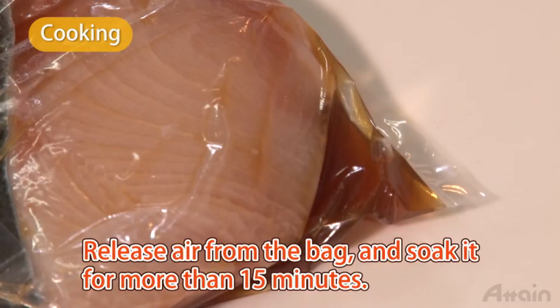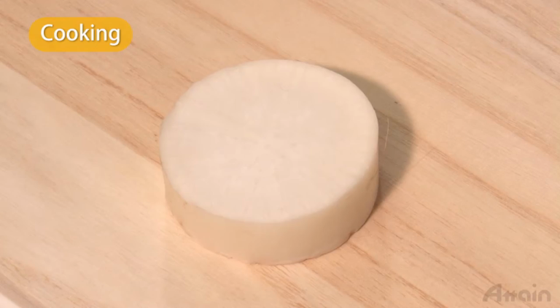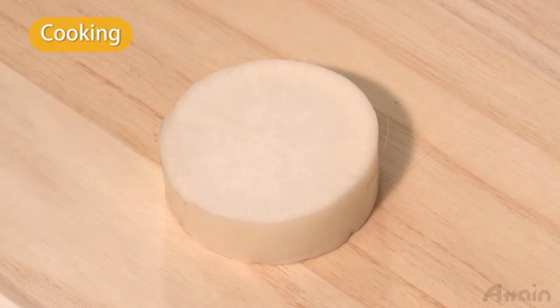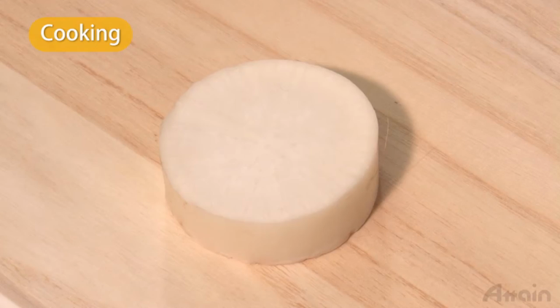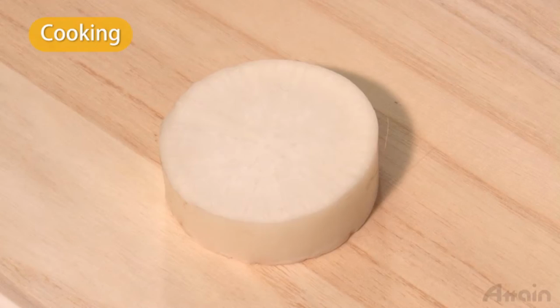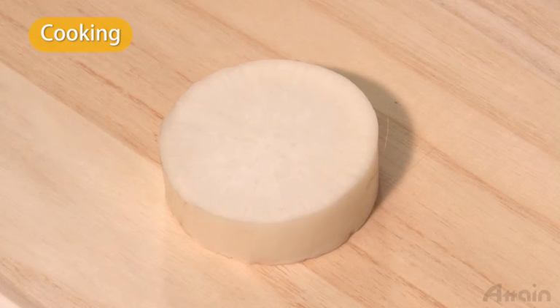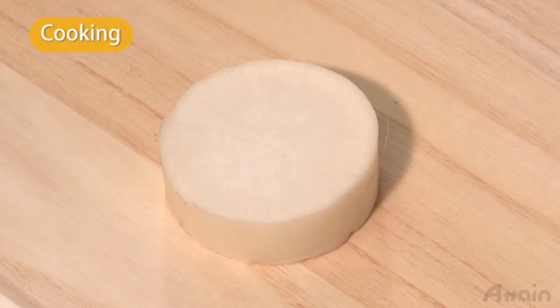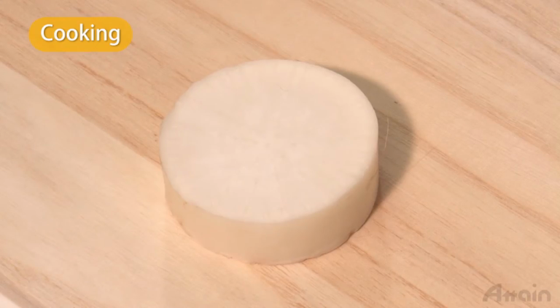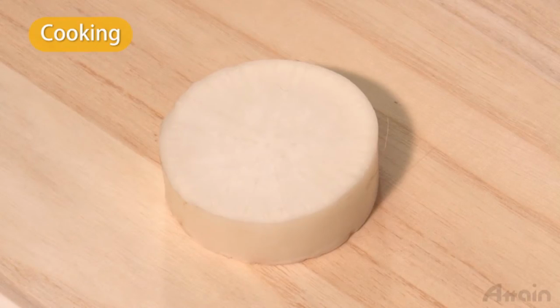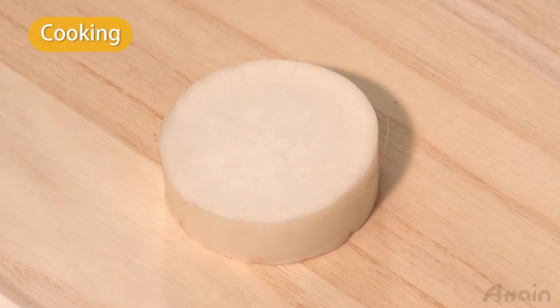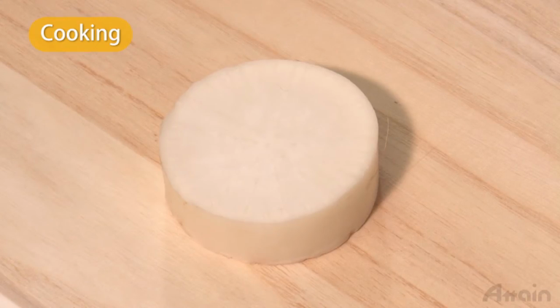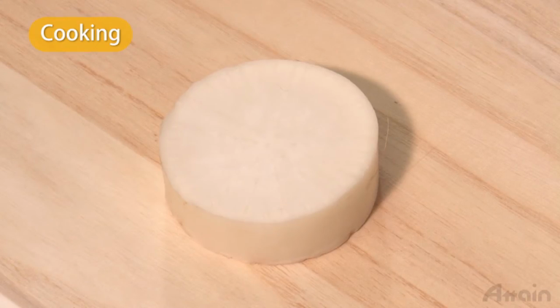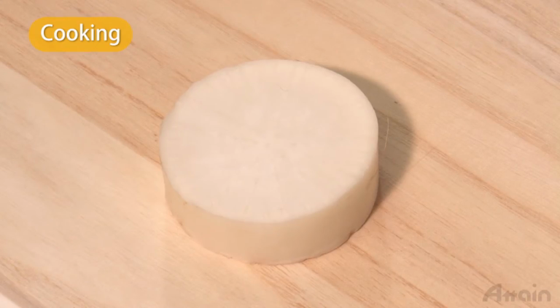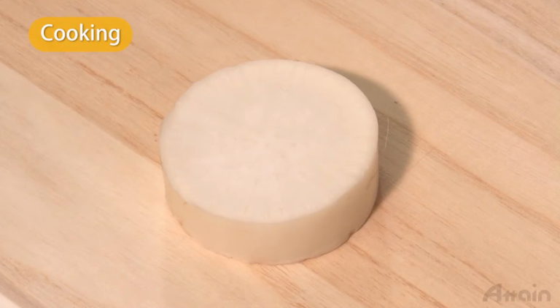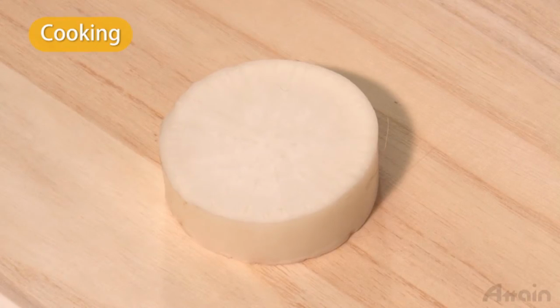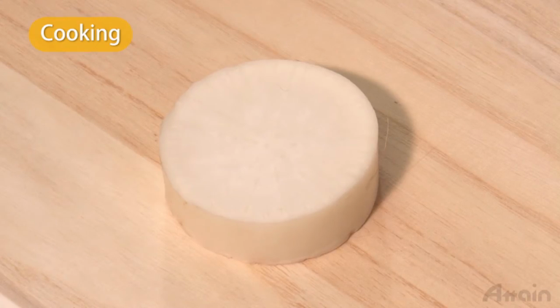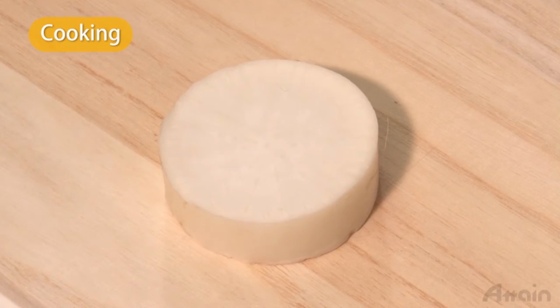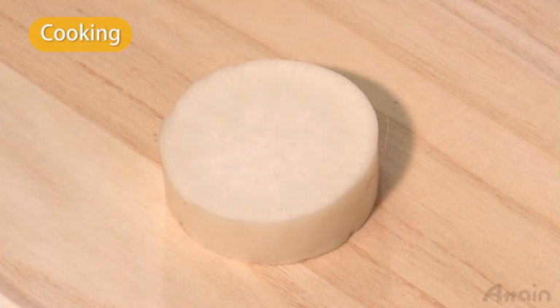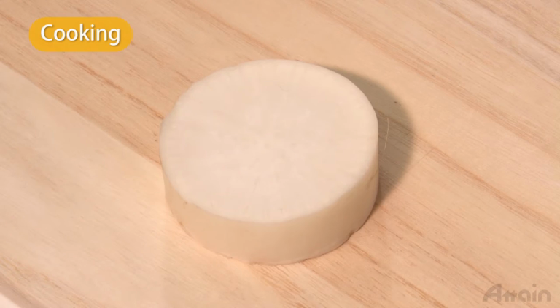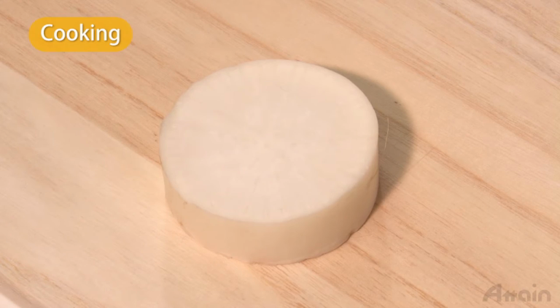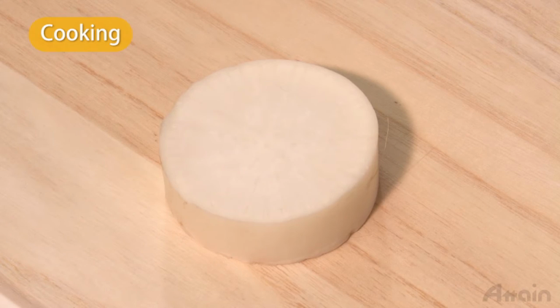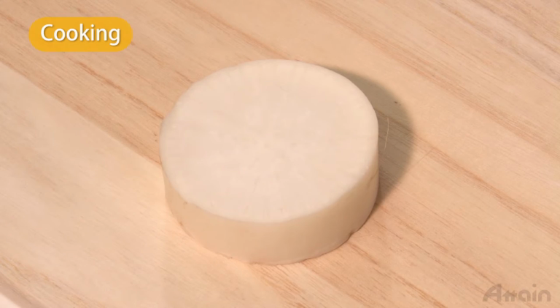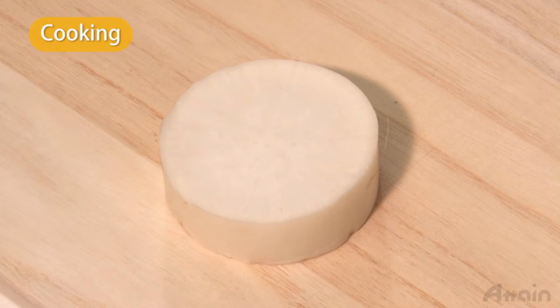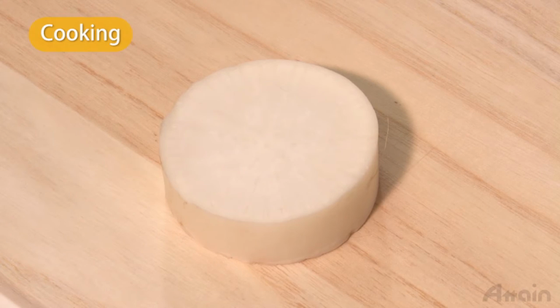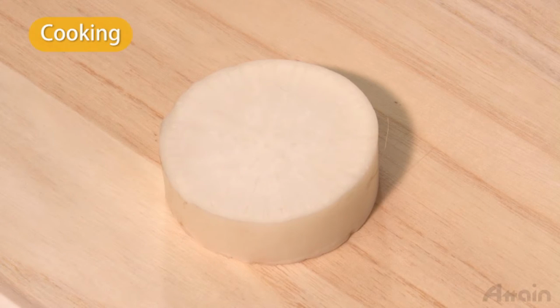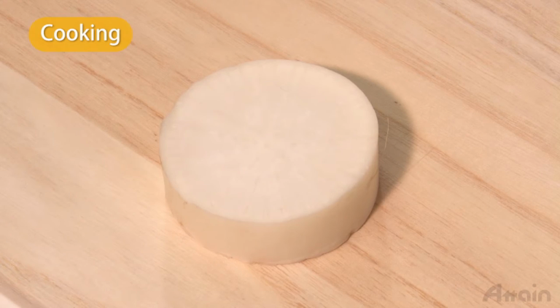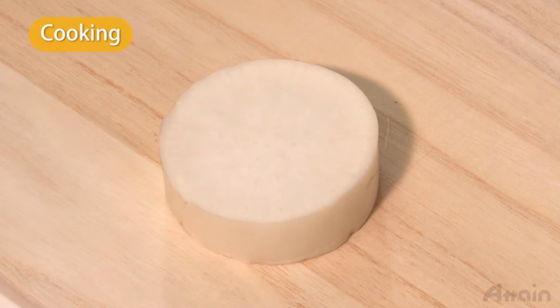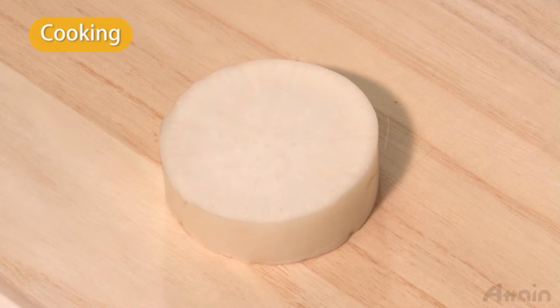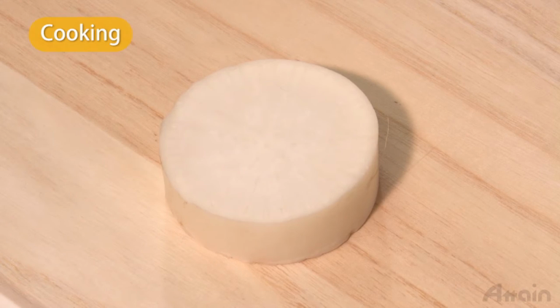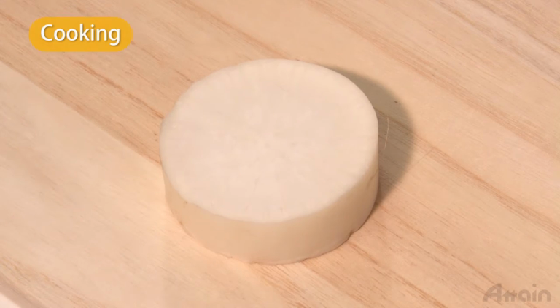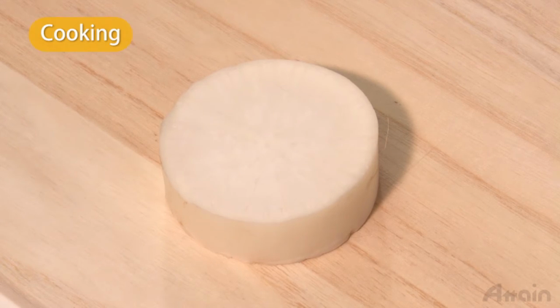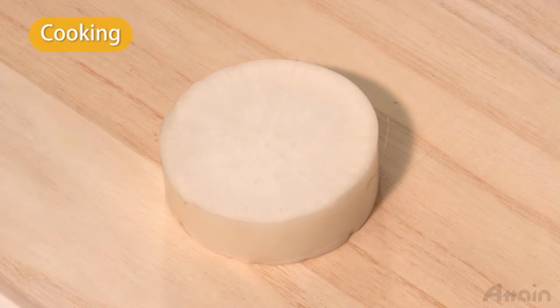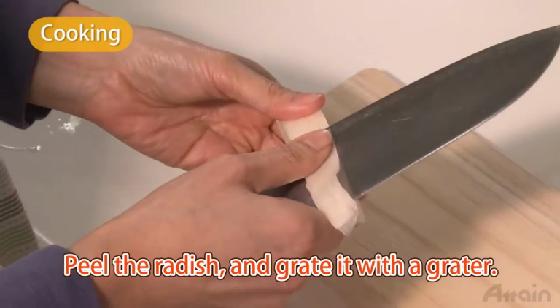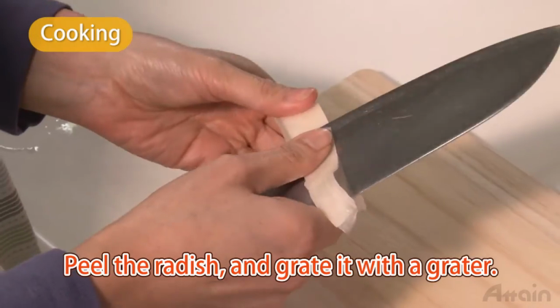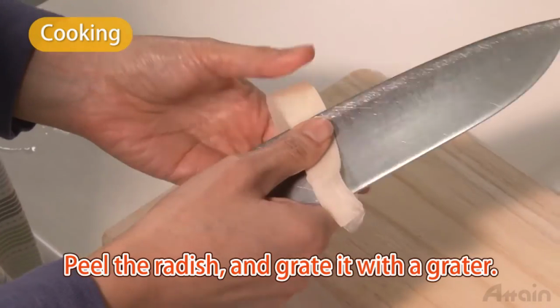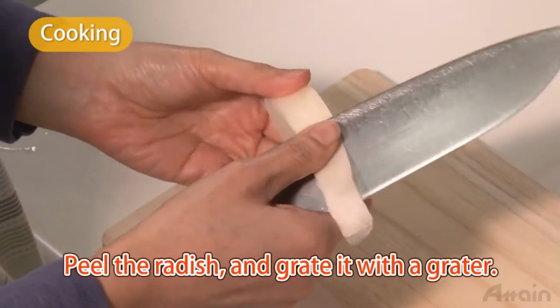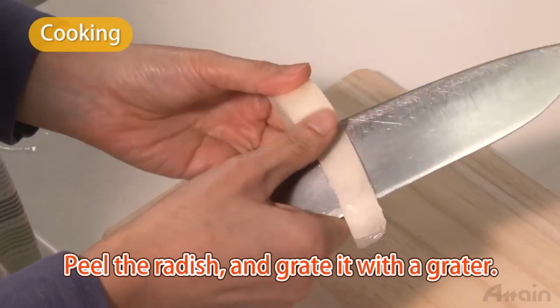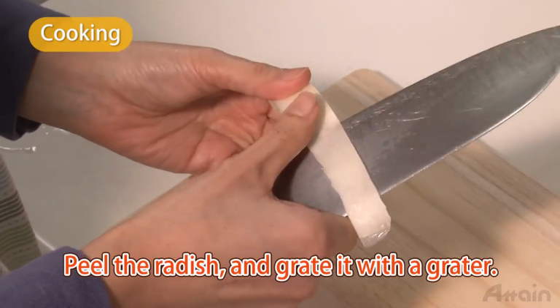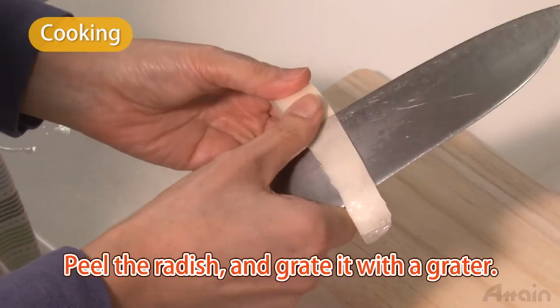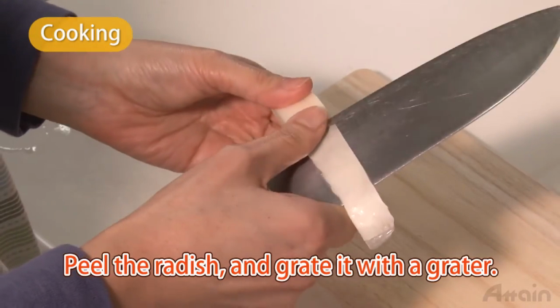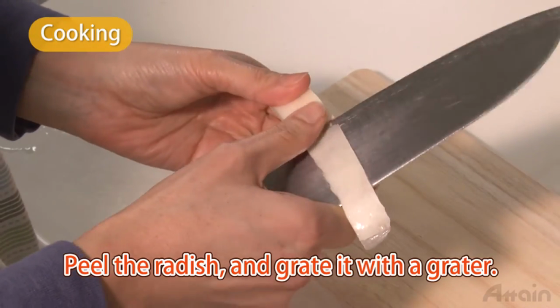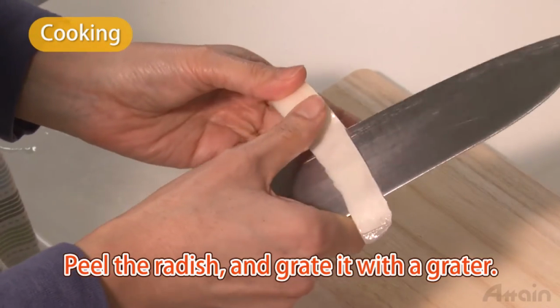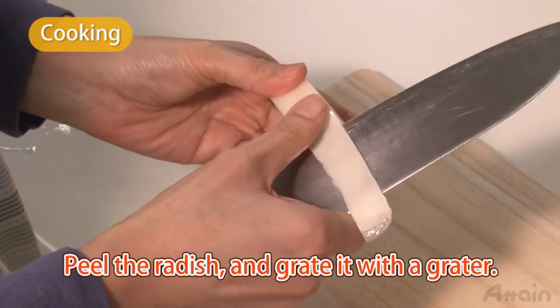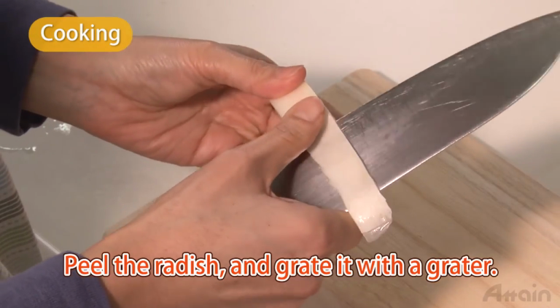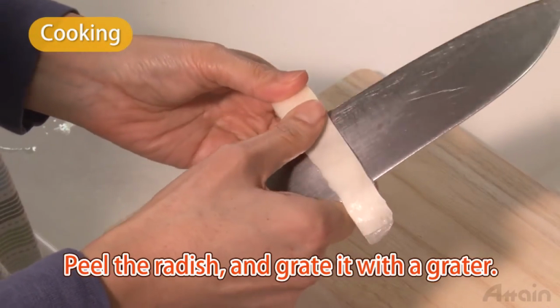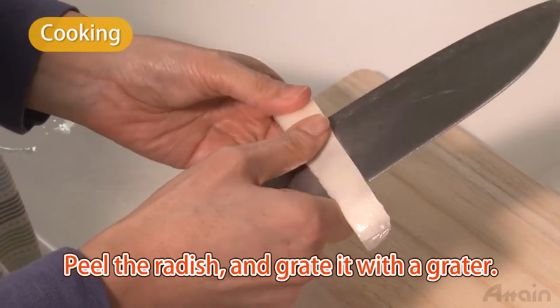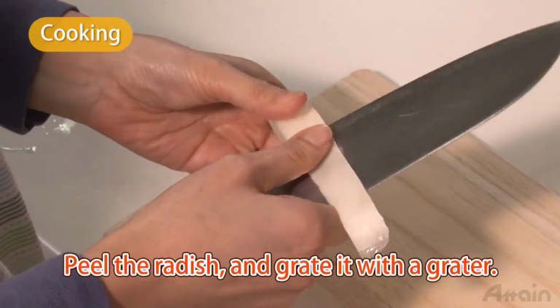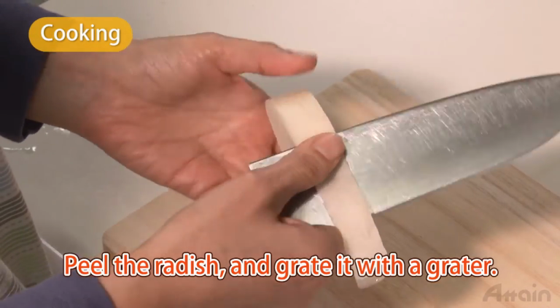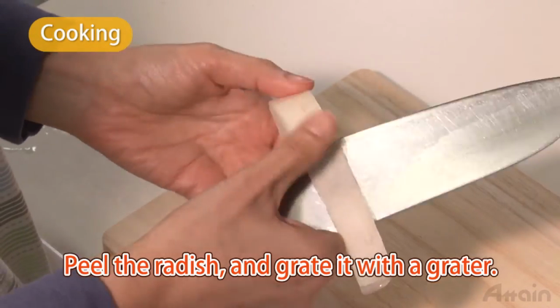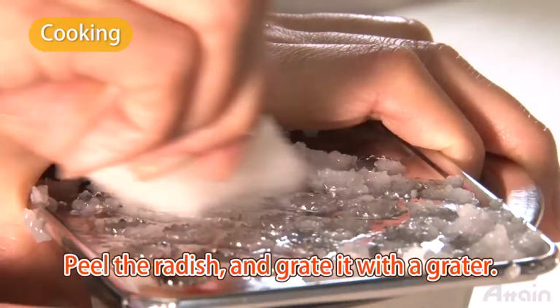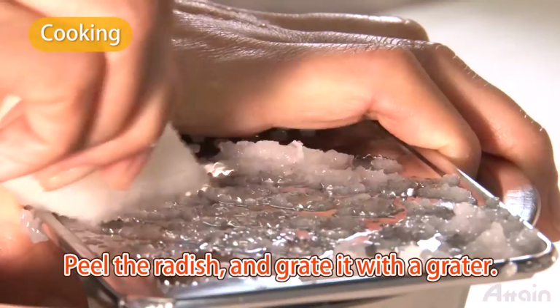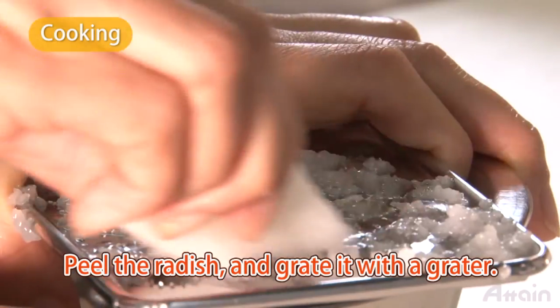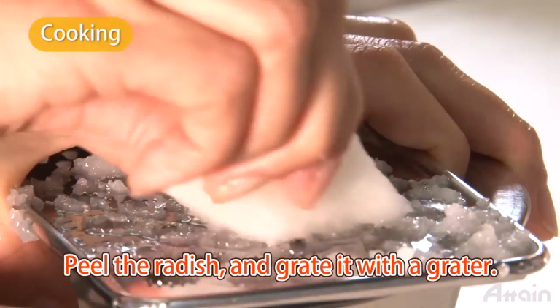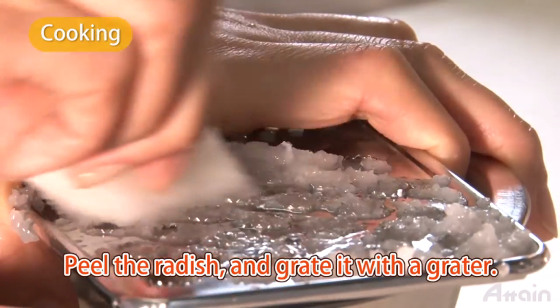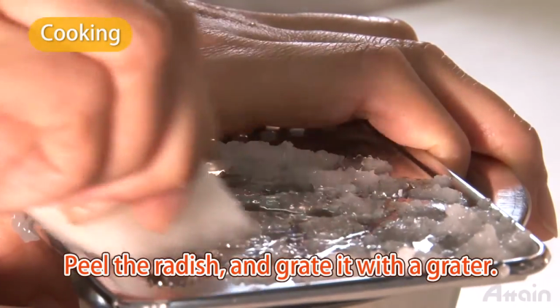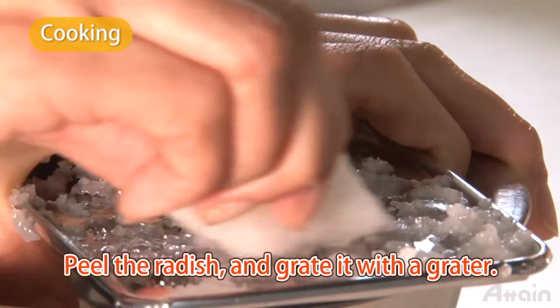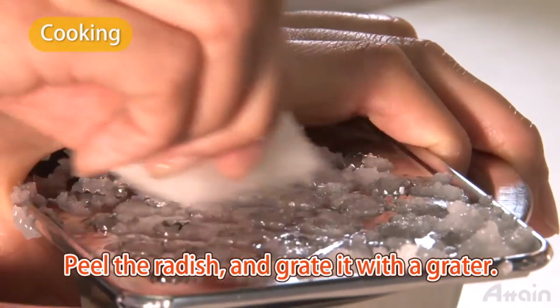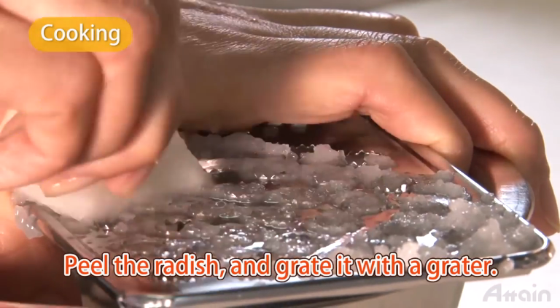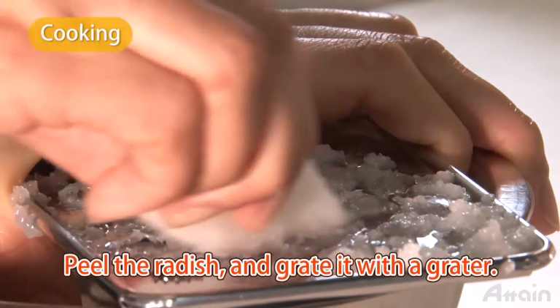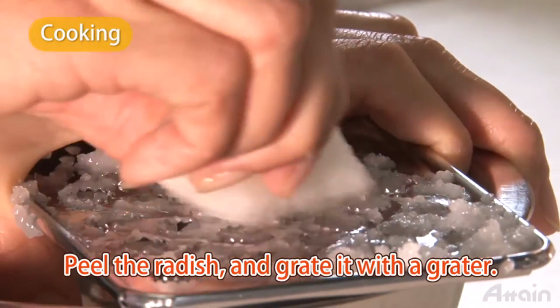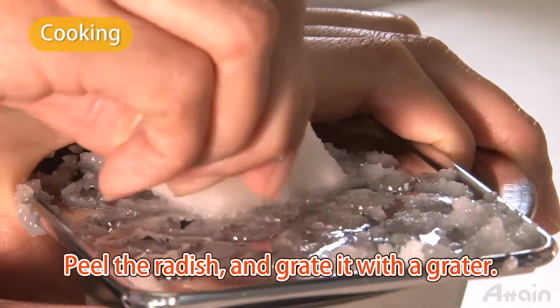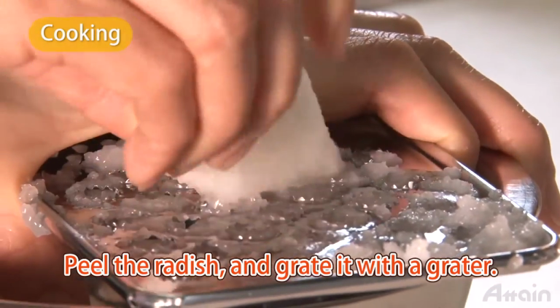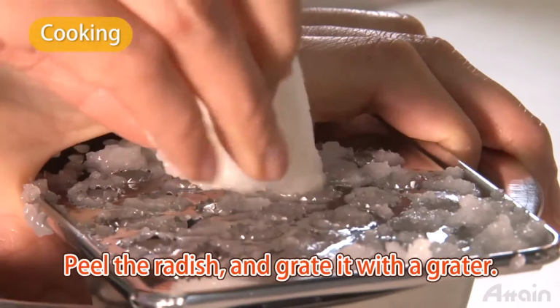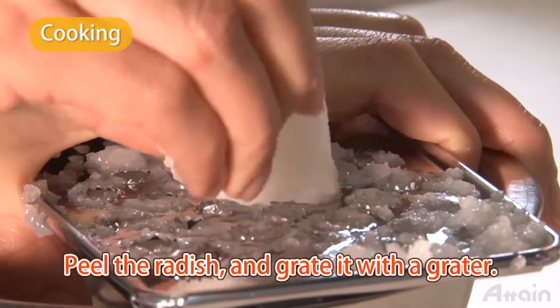While soaking the yellowtail, you can grate the radish. Peel the radish and grate it with a grater.